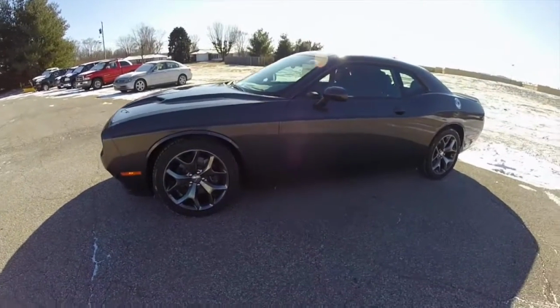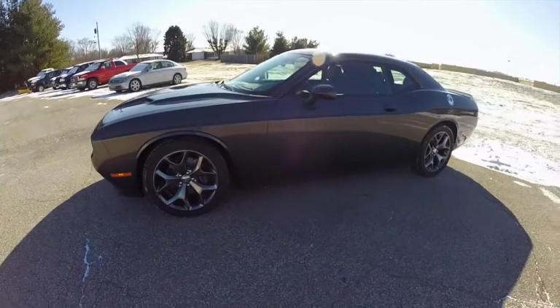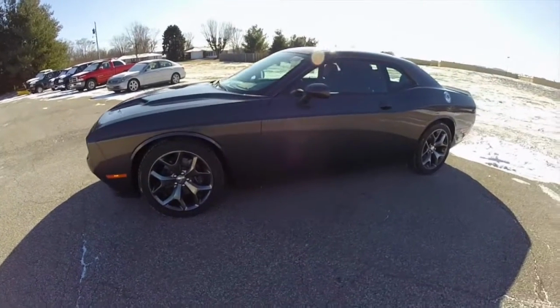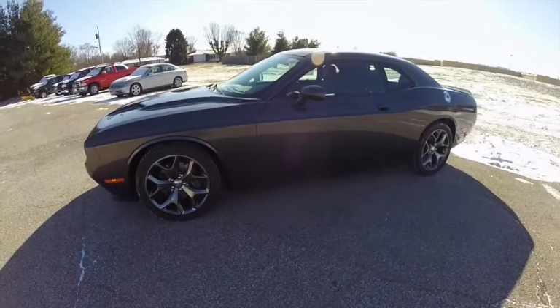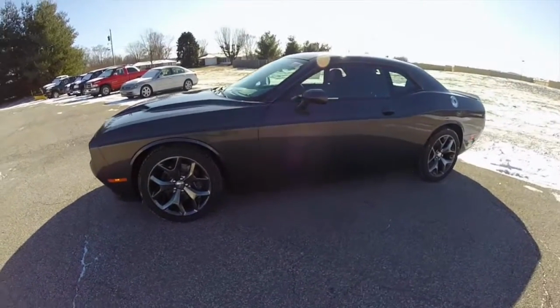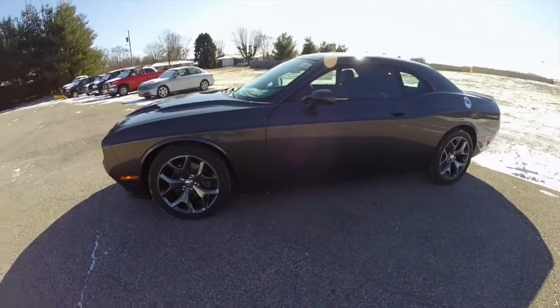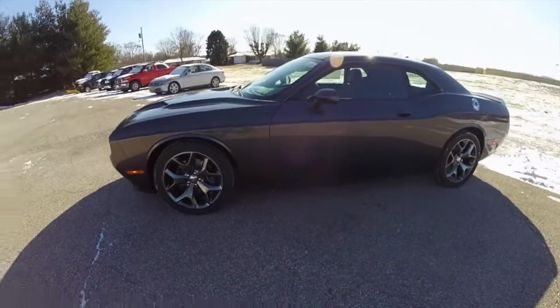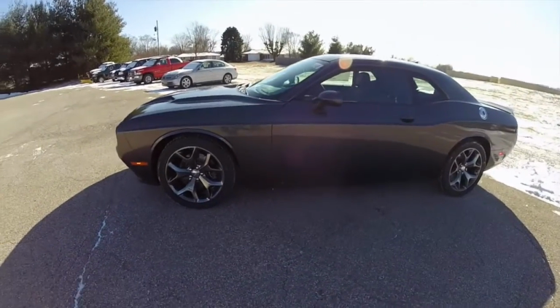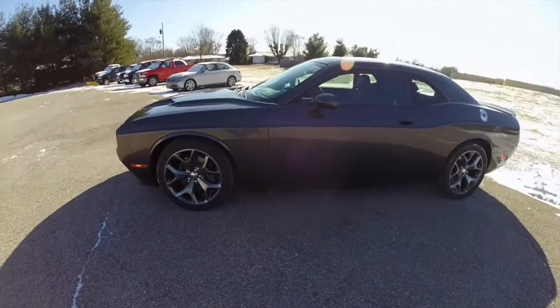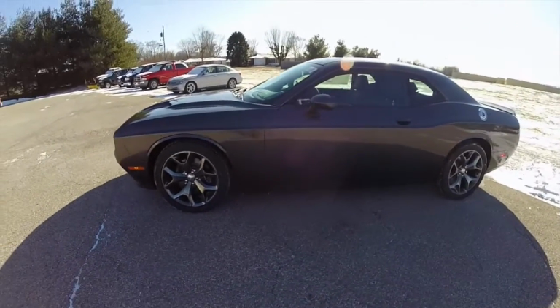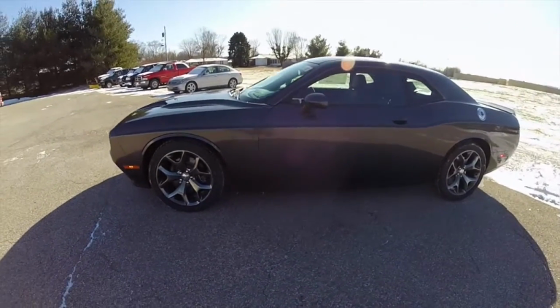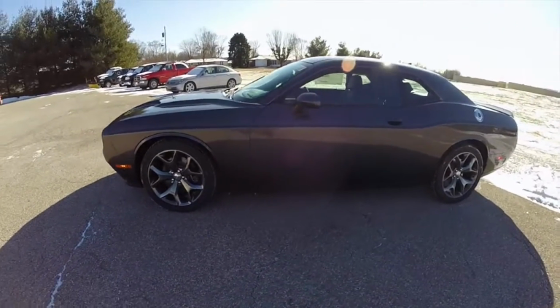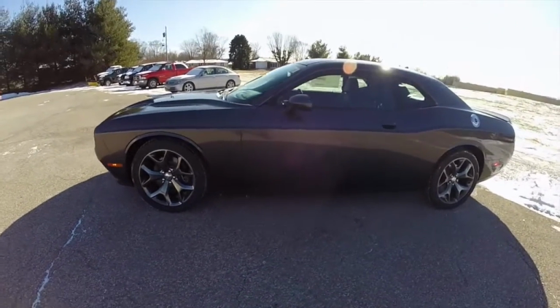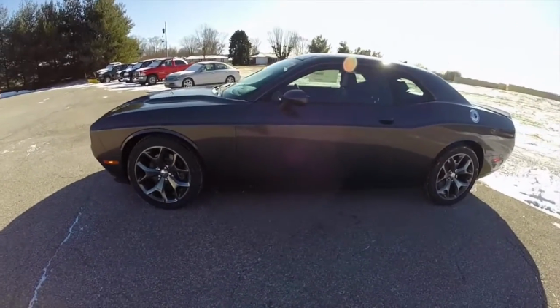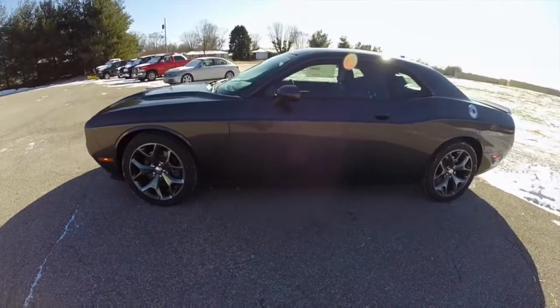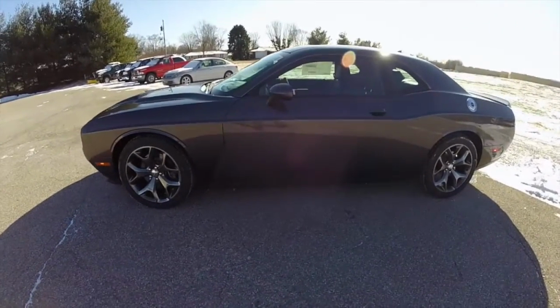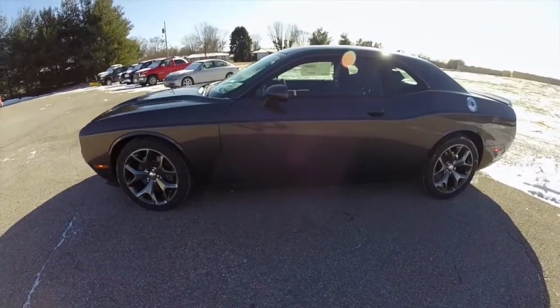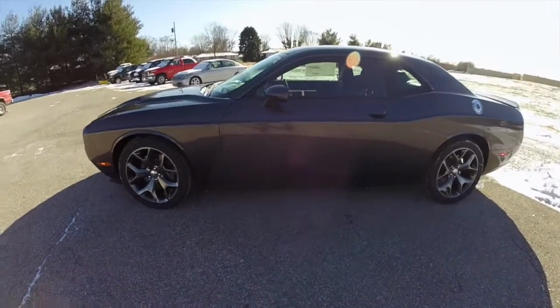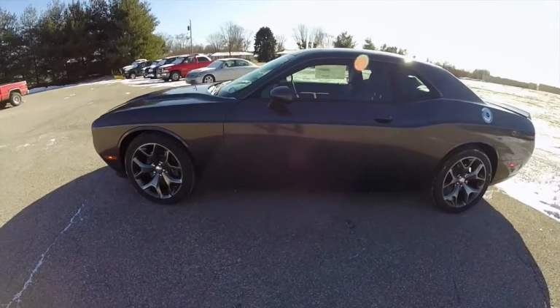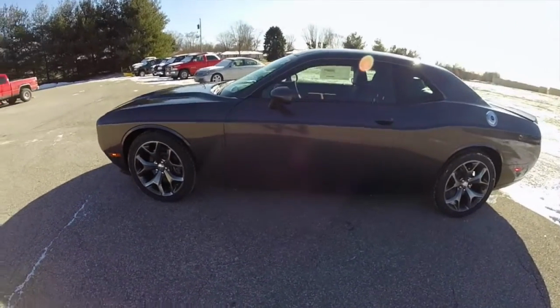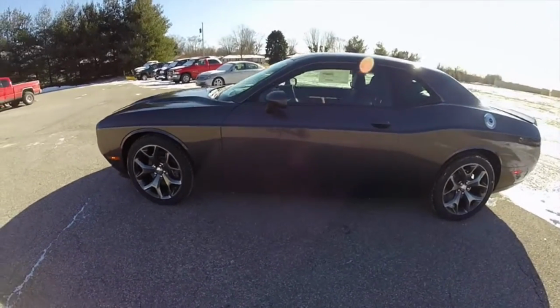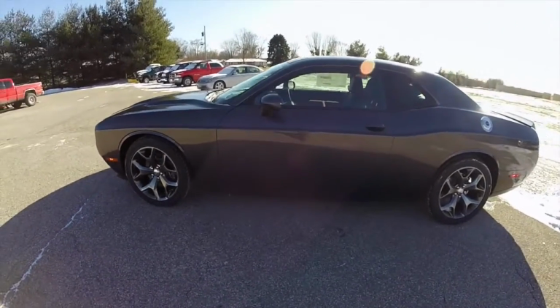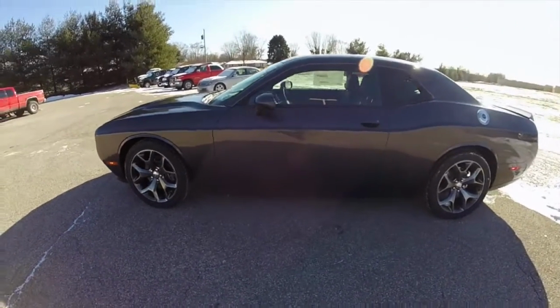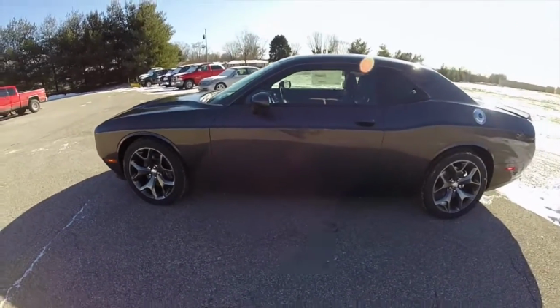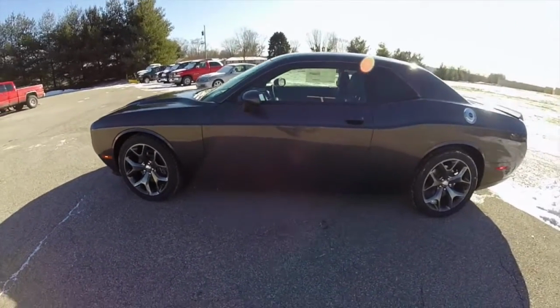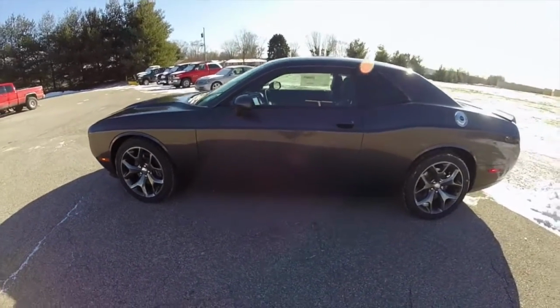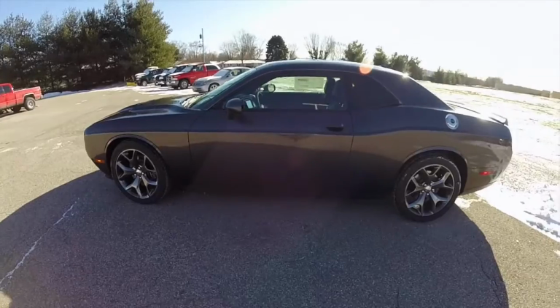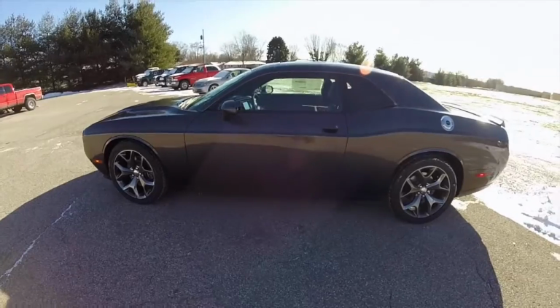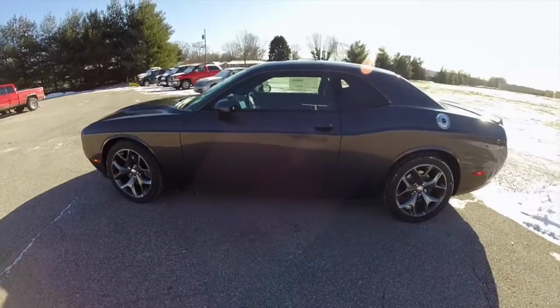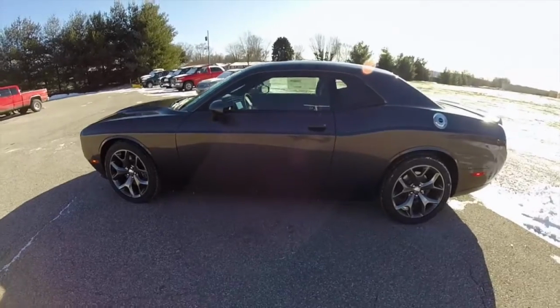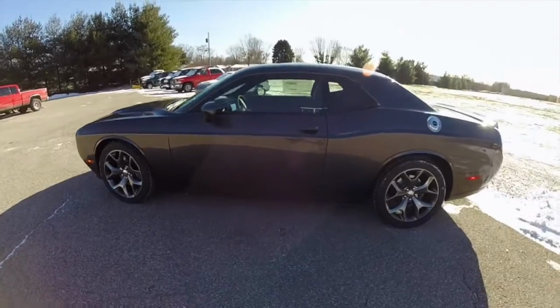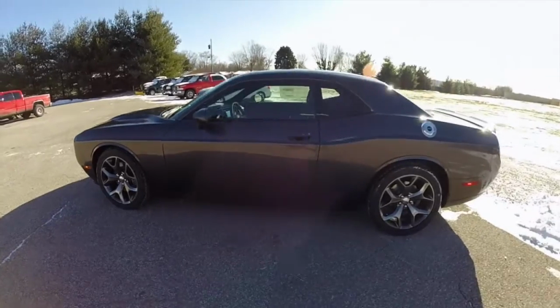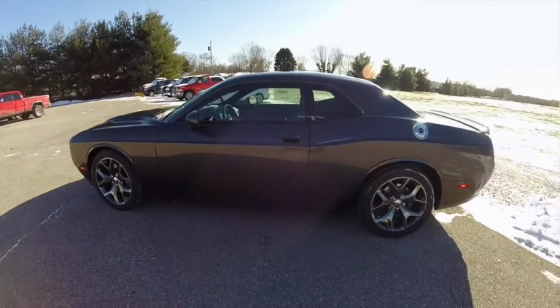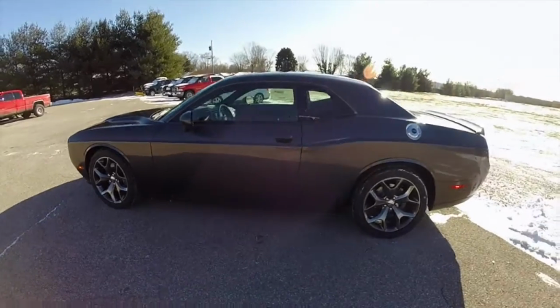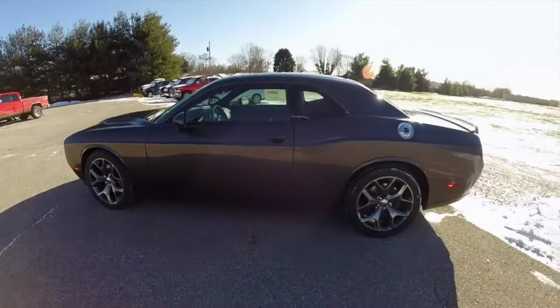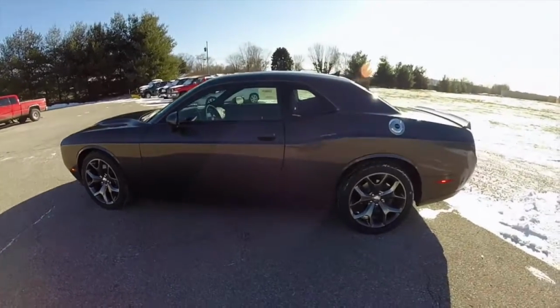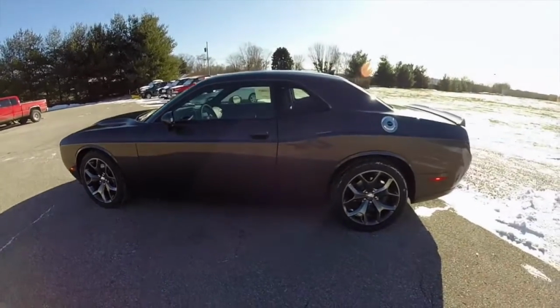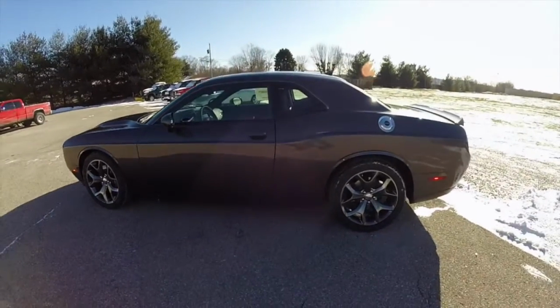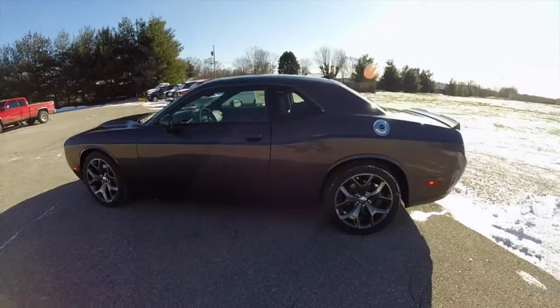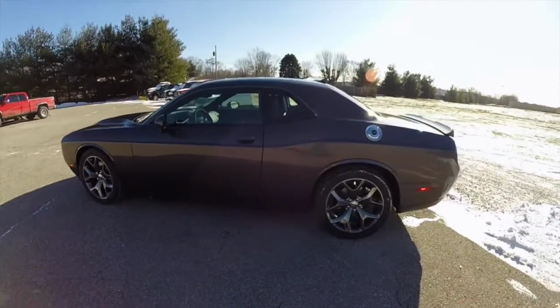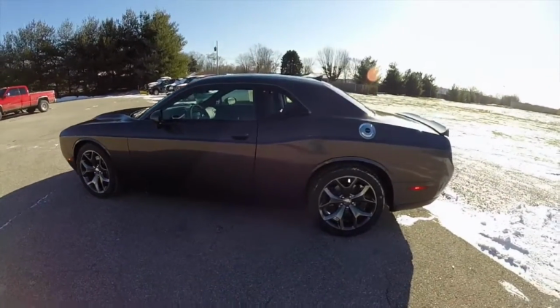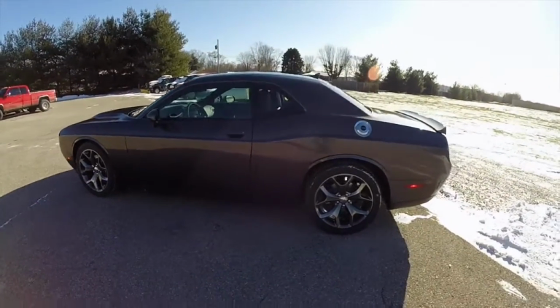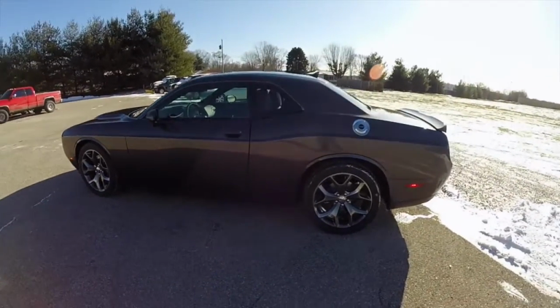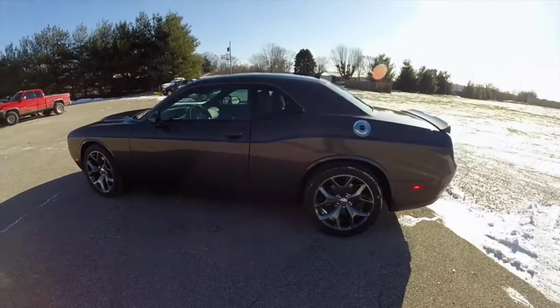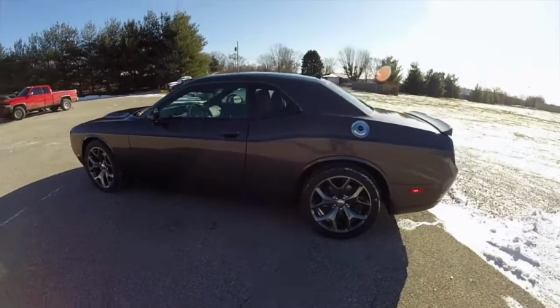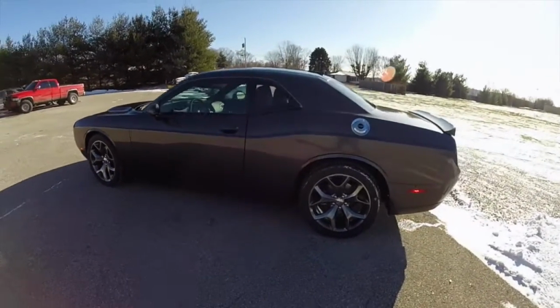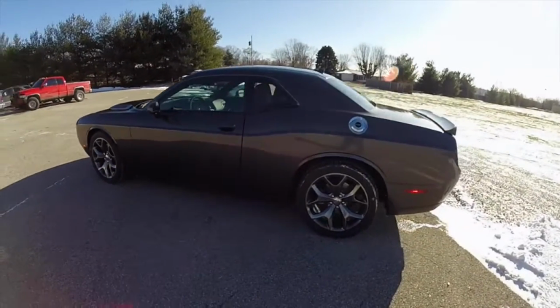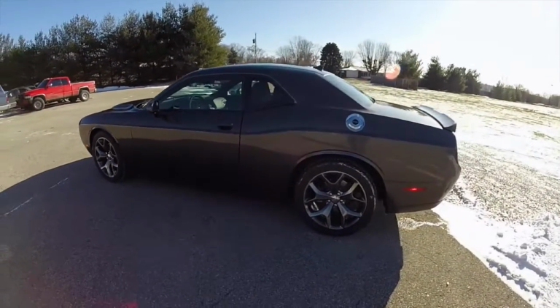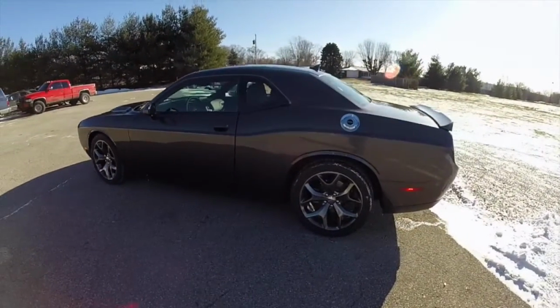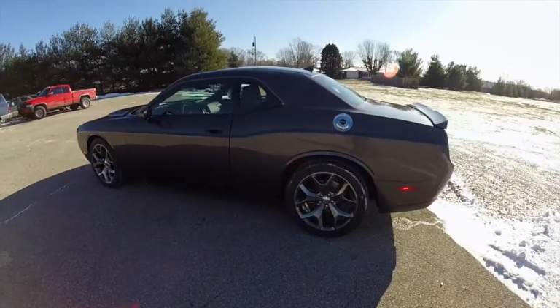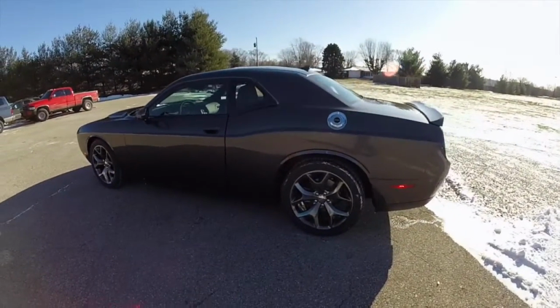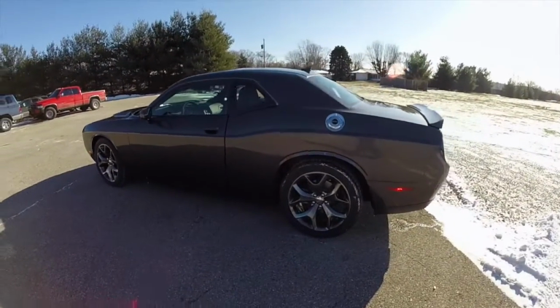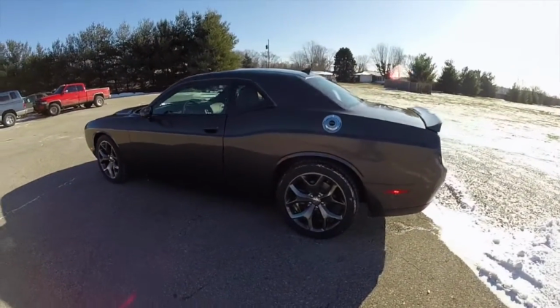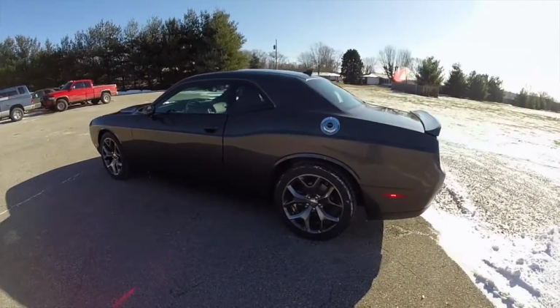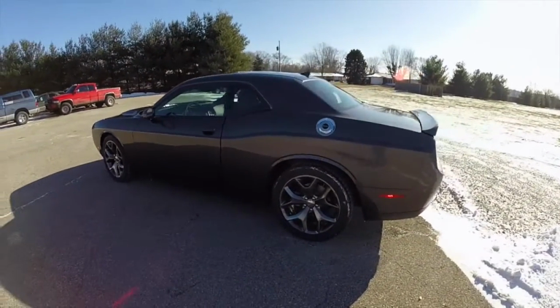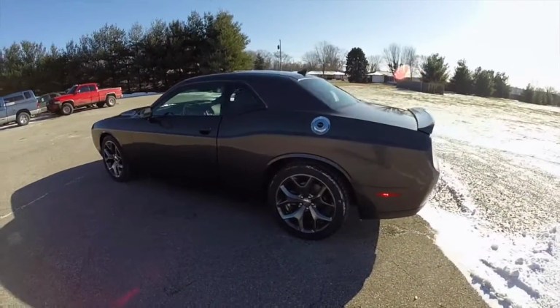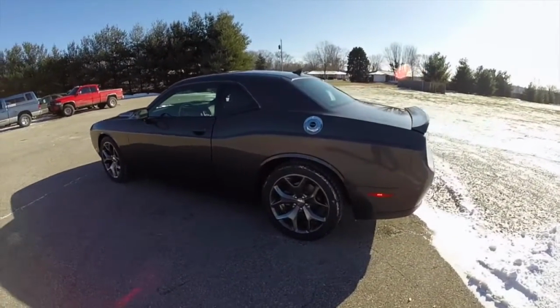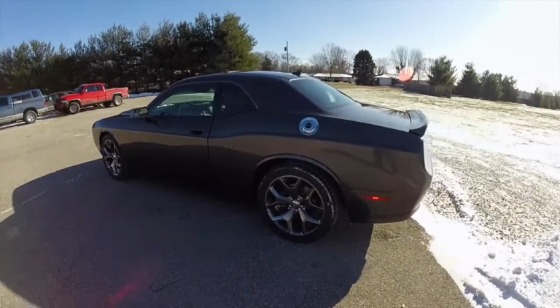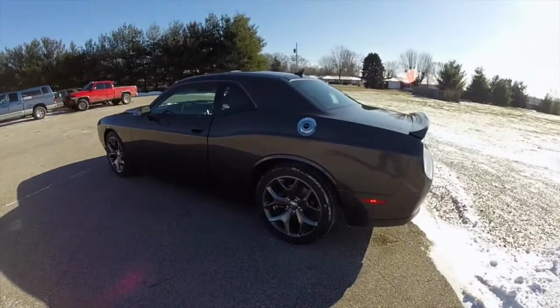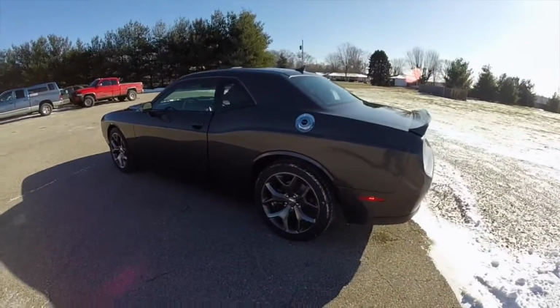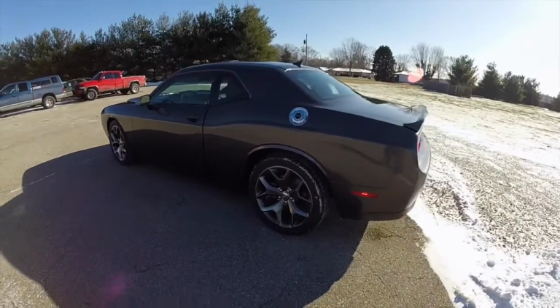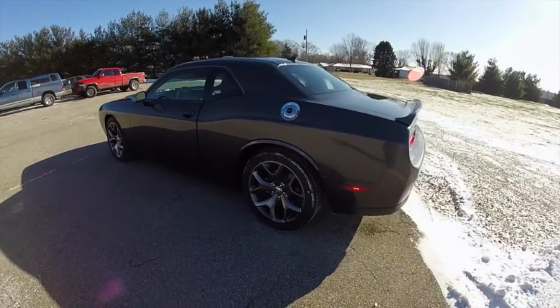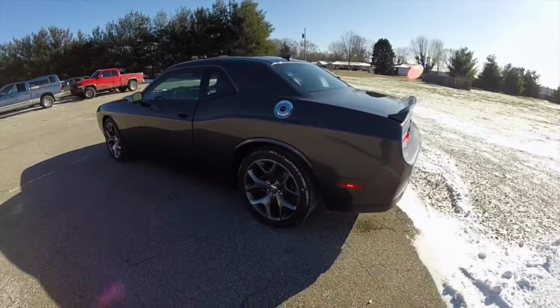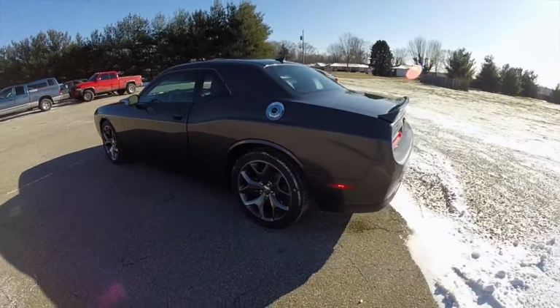This Challenger is in granite crystal clear coat metallic, and has the black premium Nappa leather sport seats.